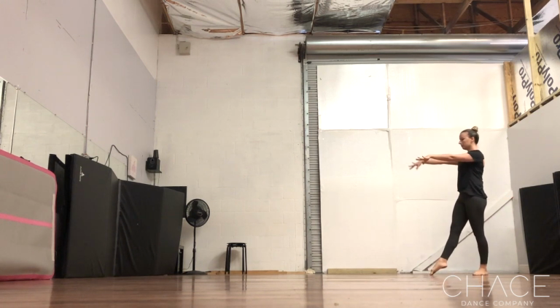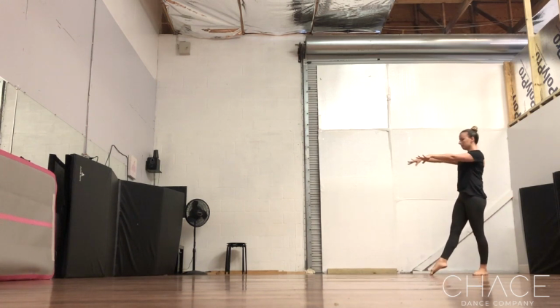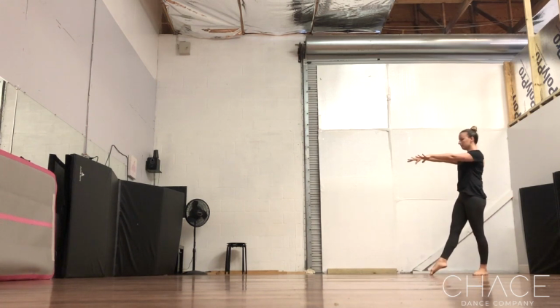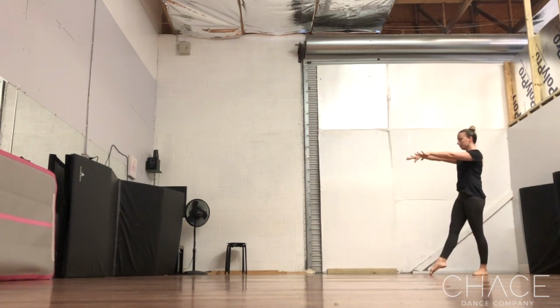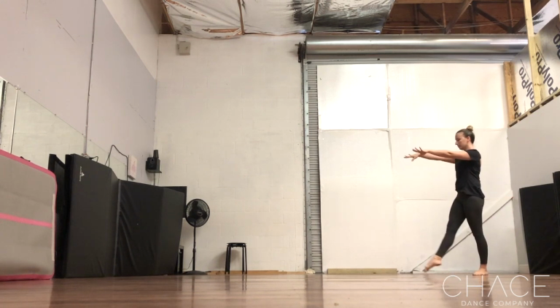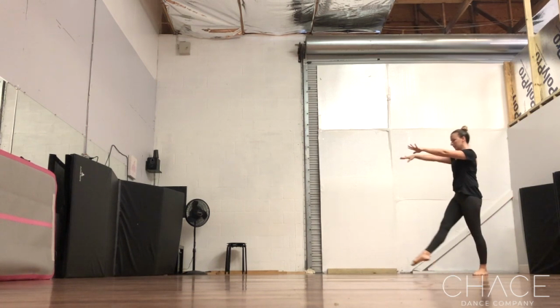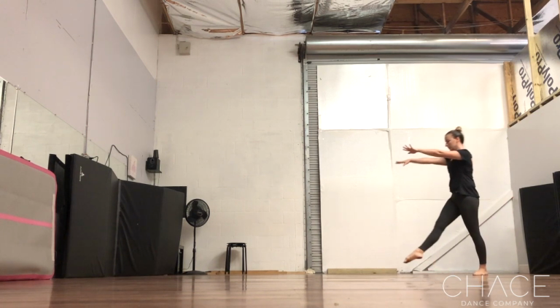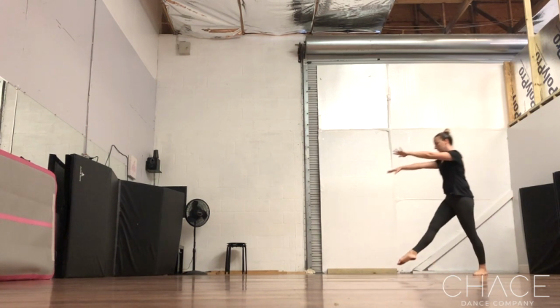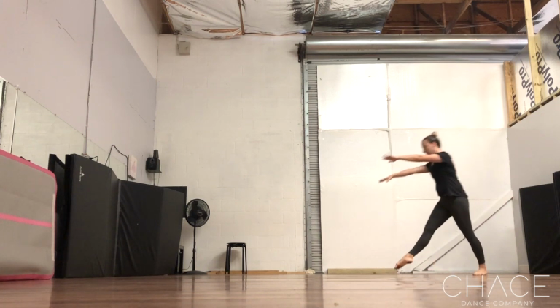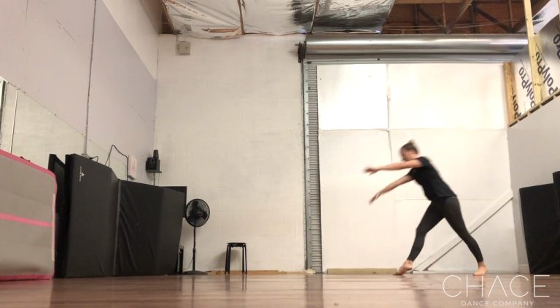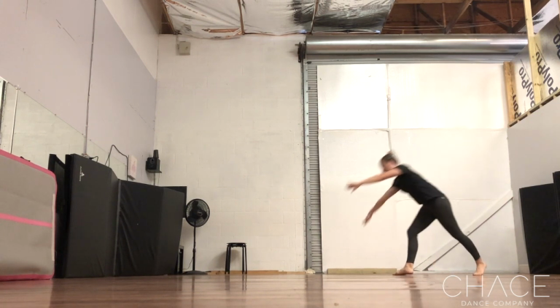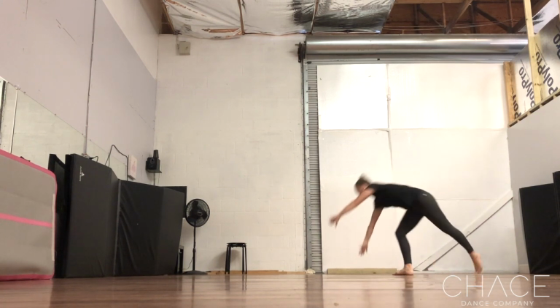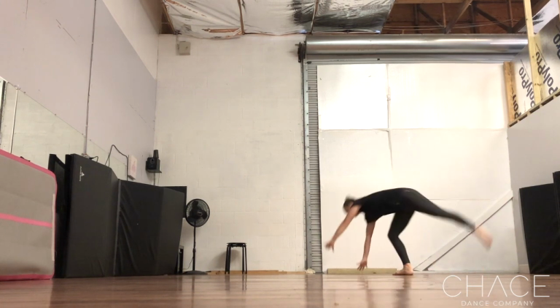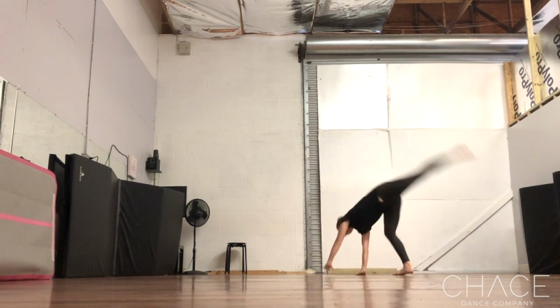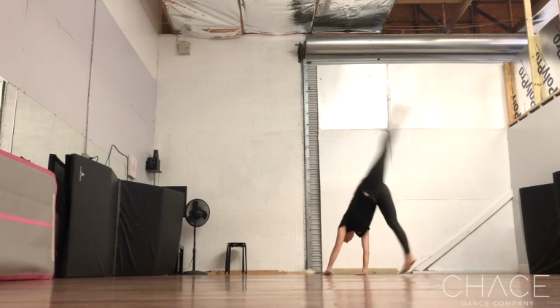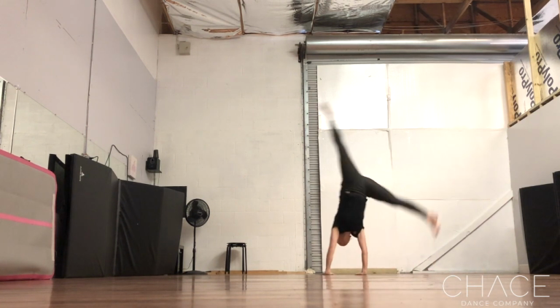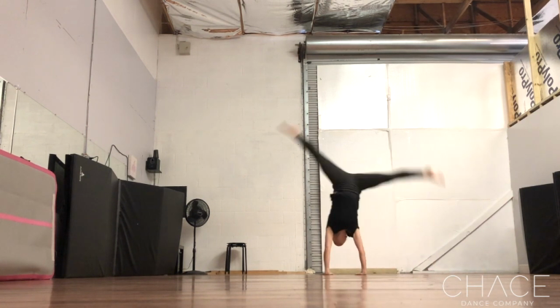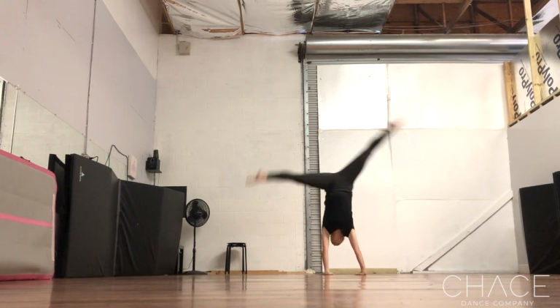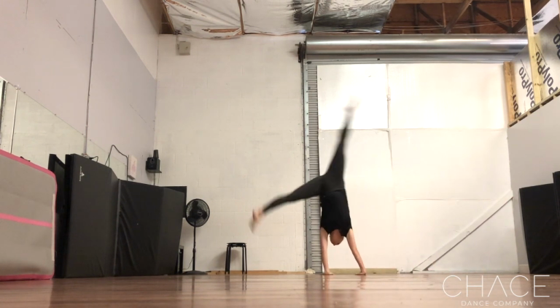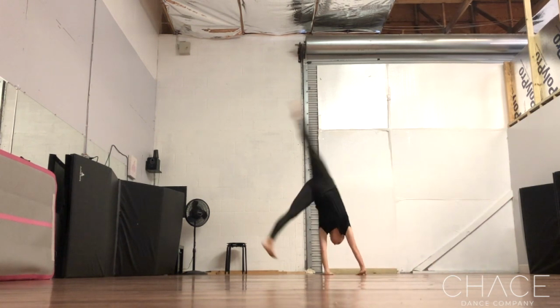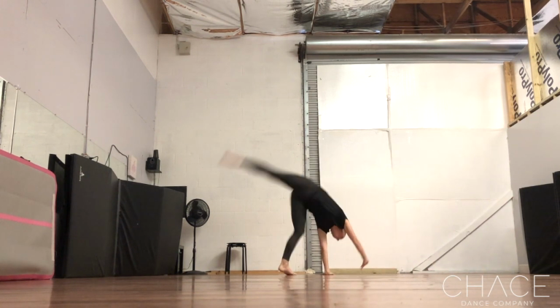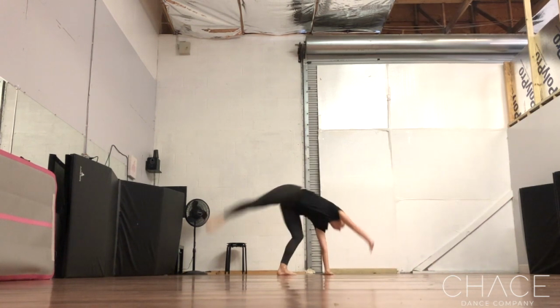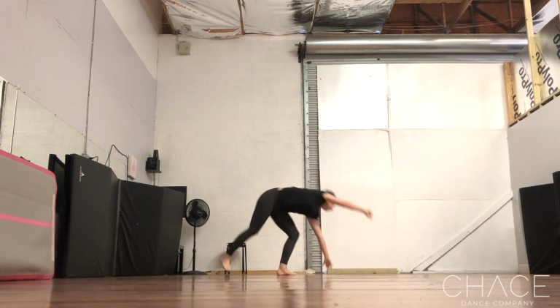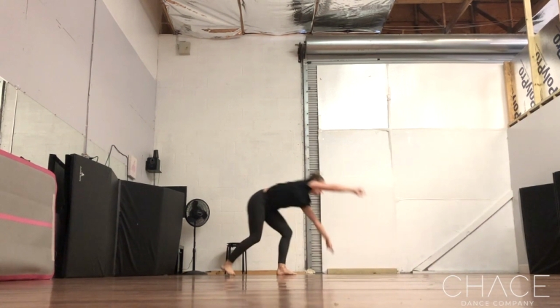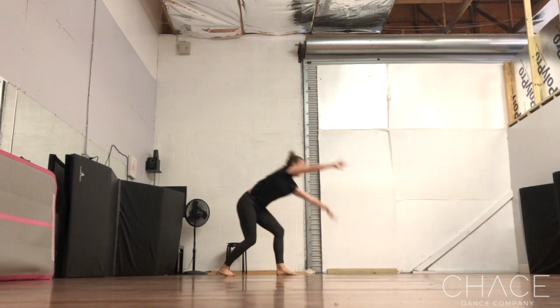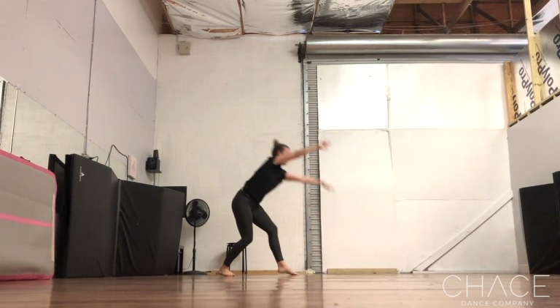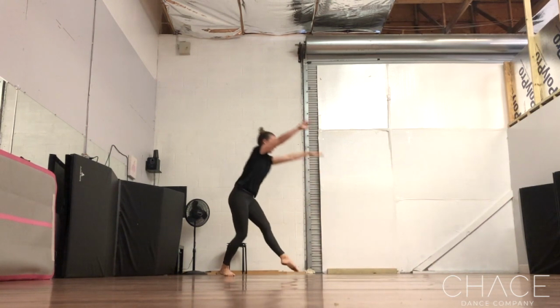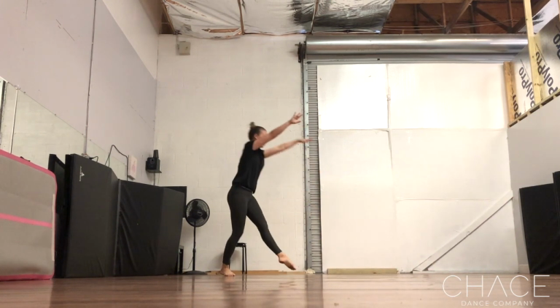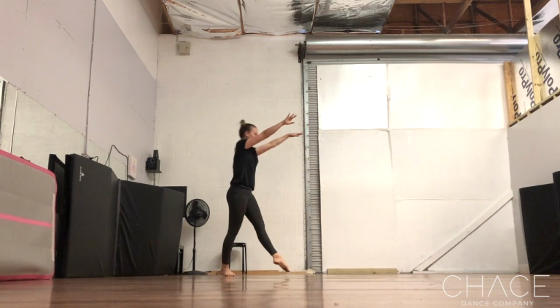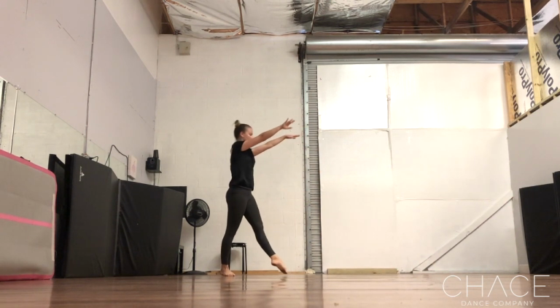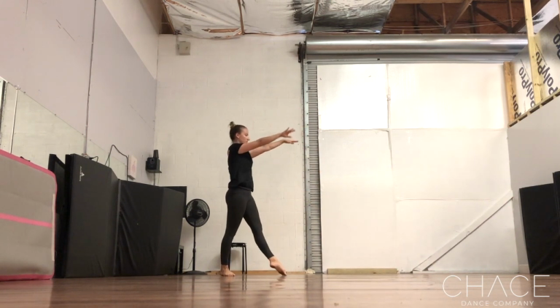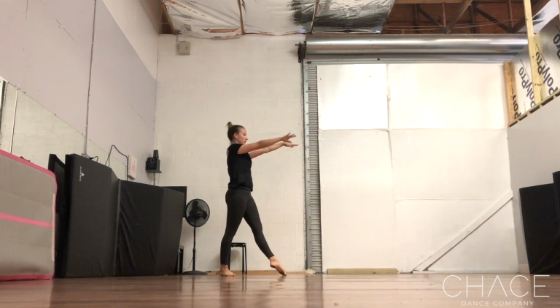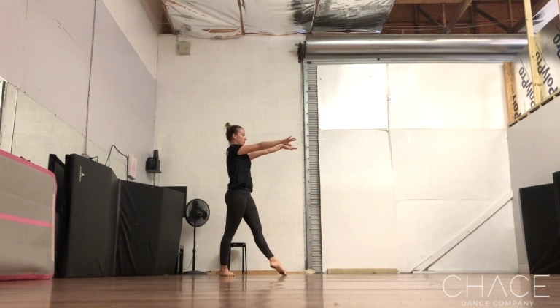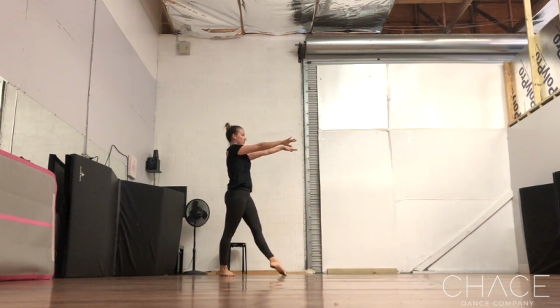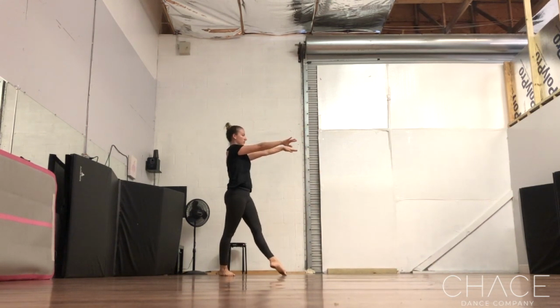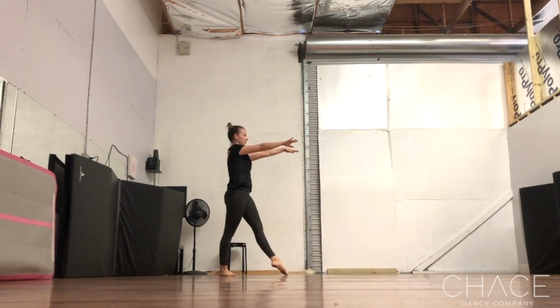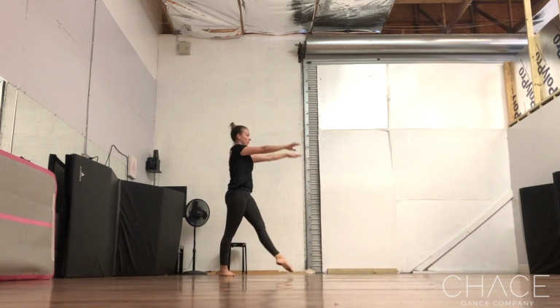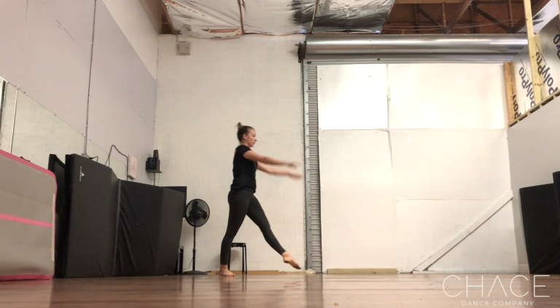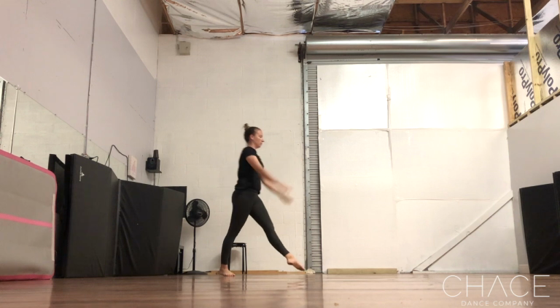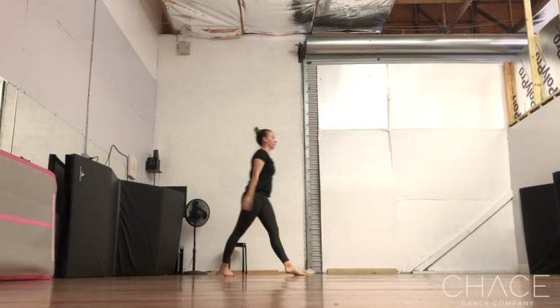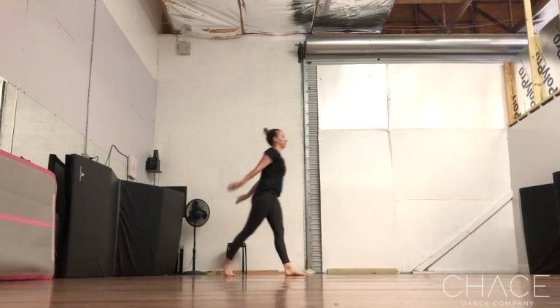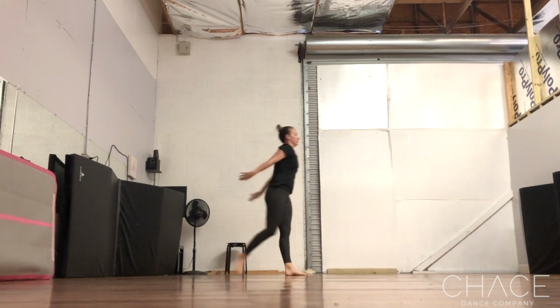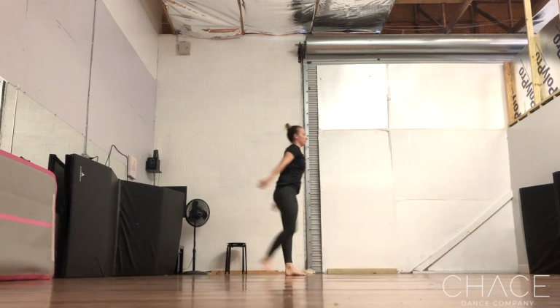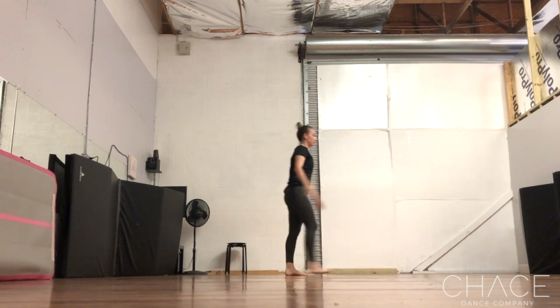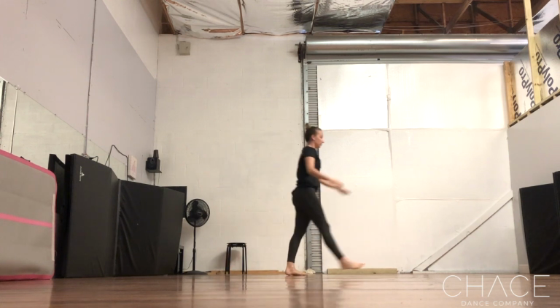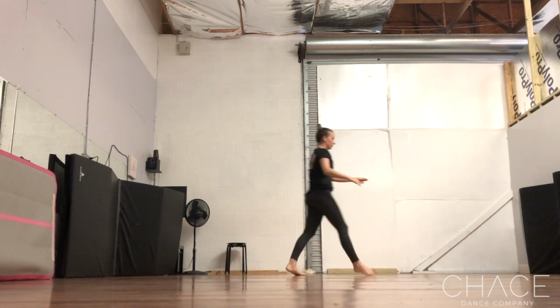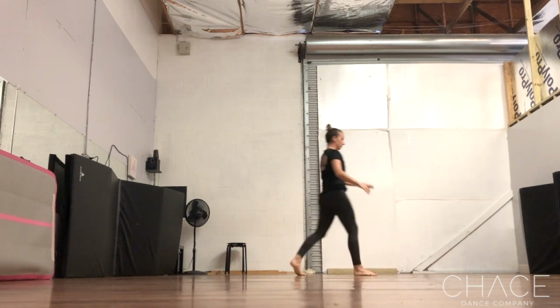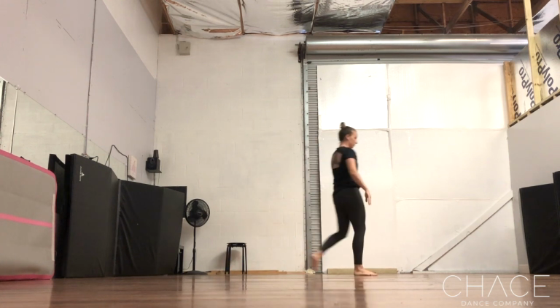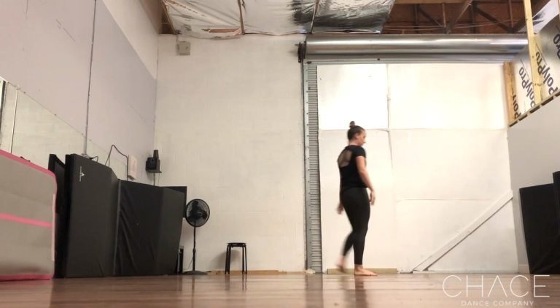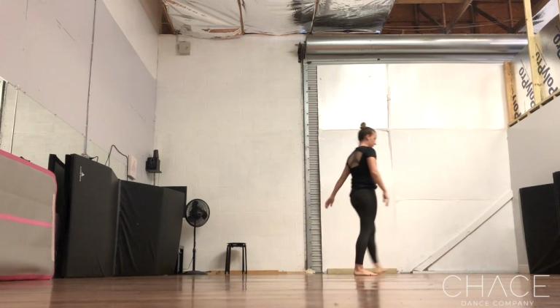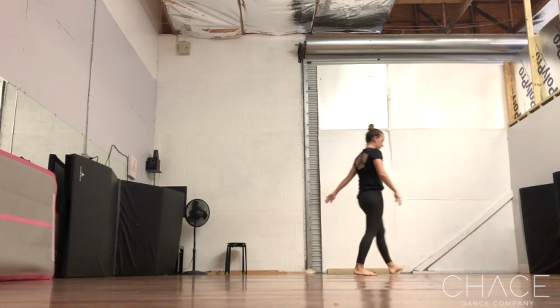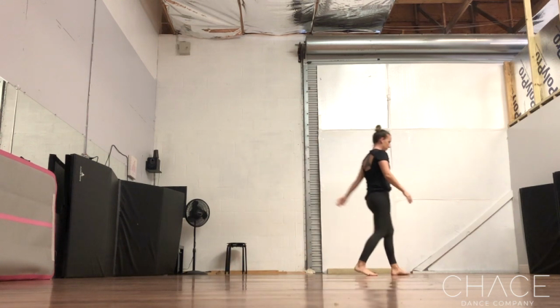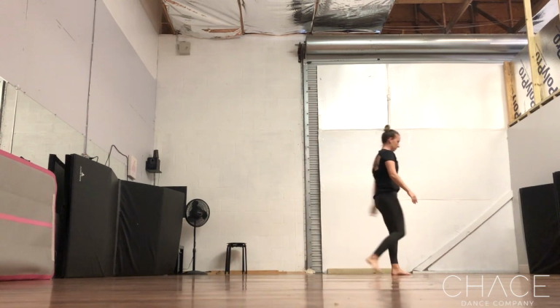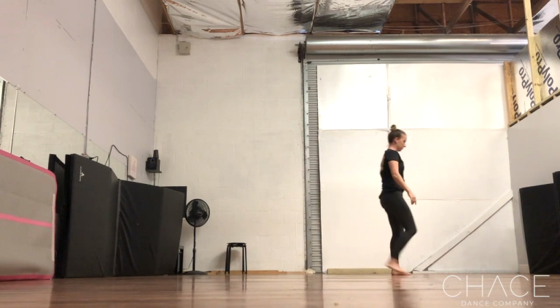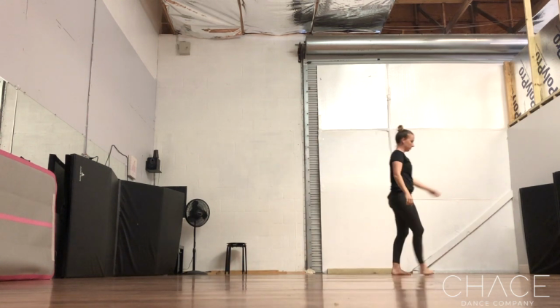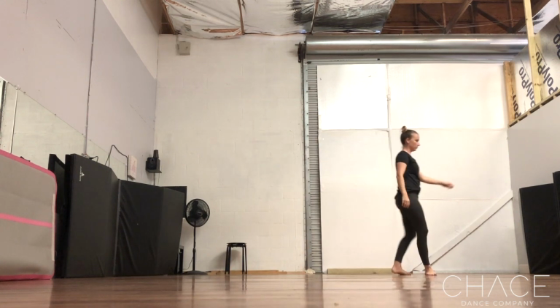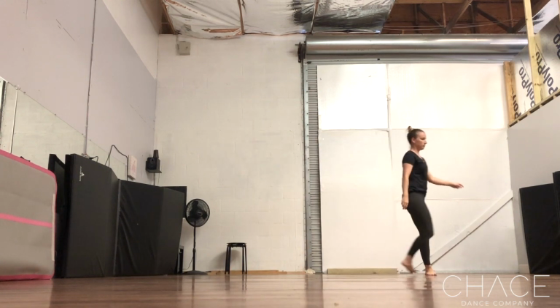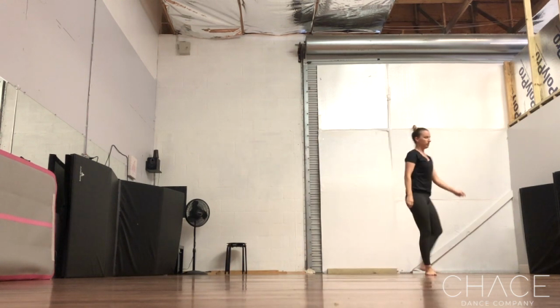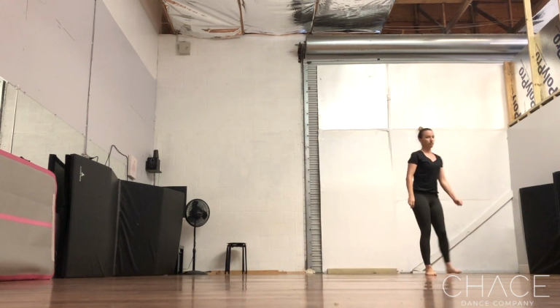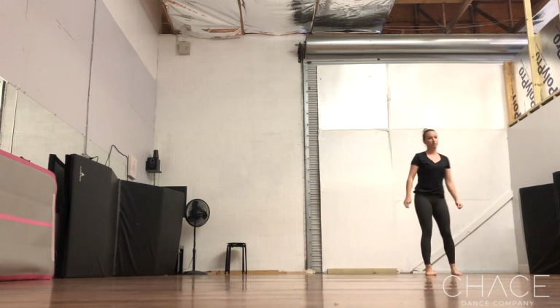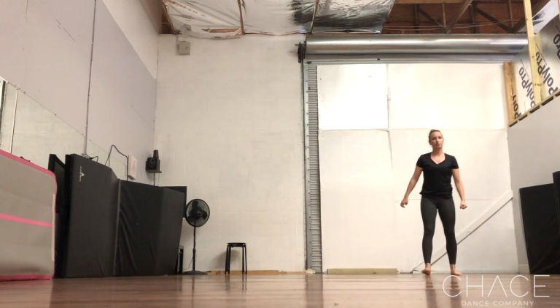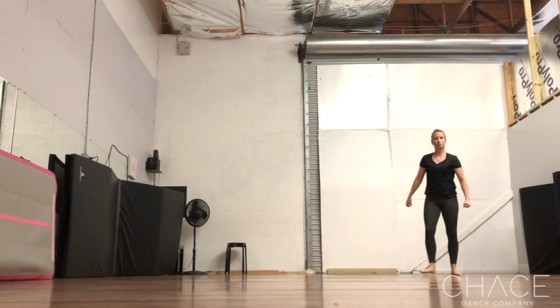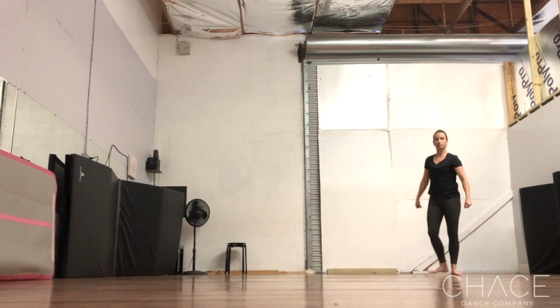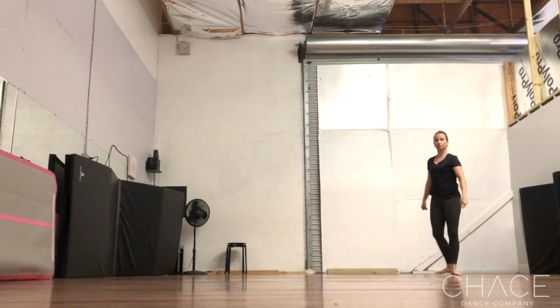Or you can do a cartwheel and pivot your hips to land the way that you started. Again, that's your teacher's preference.